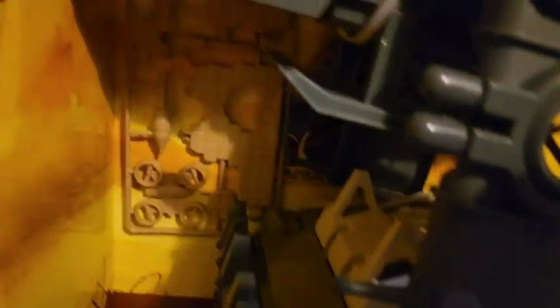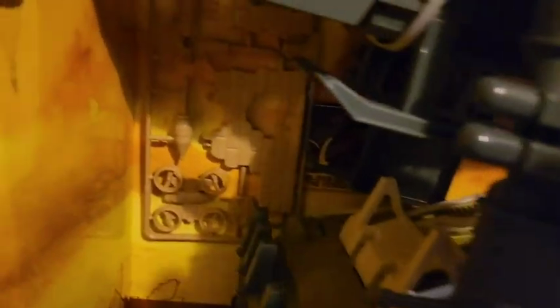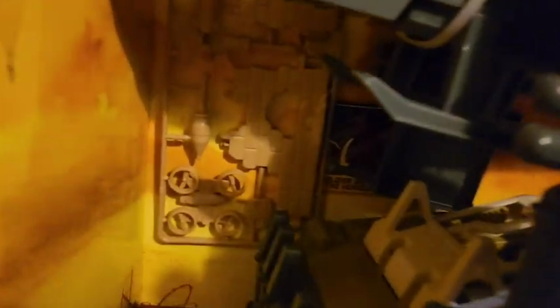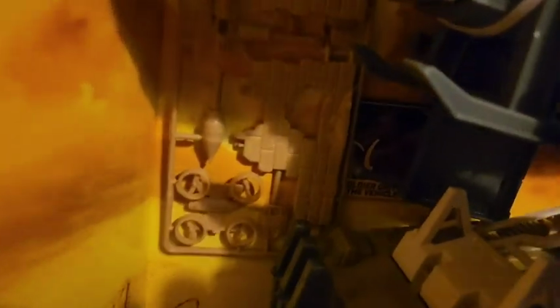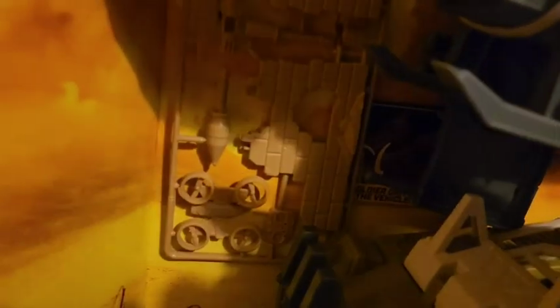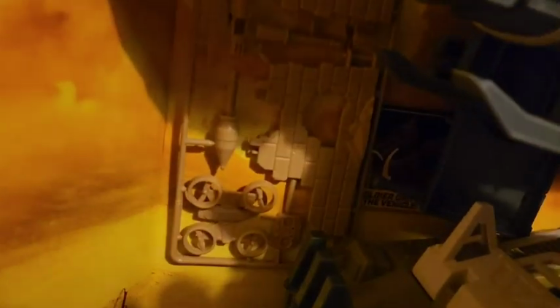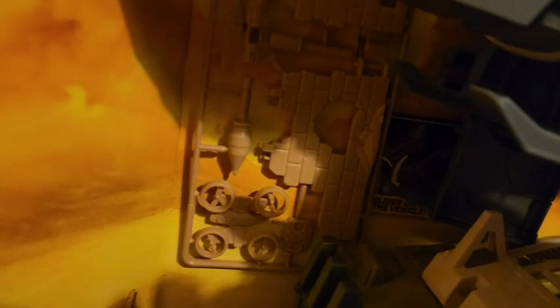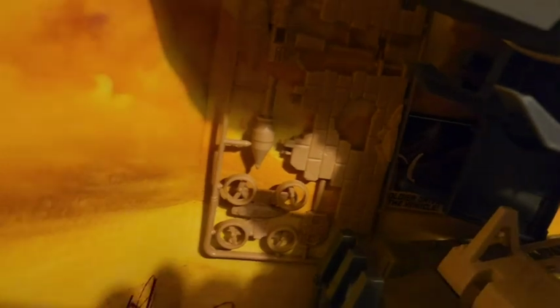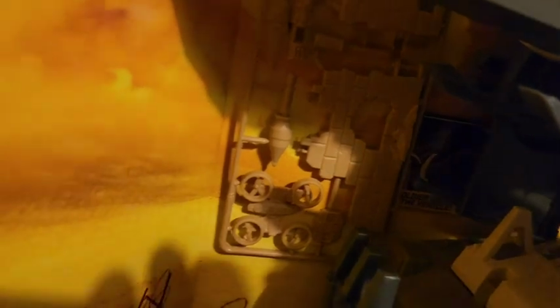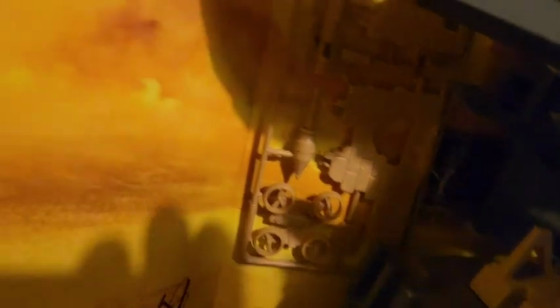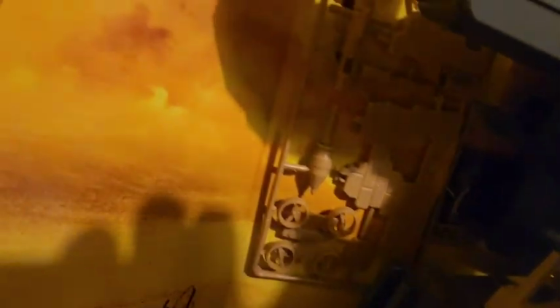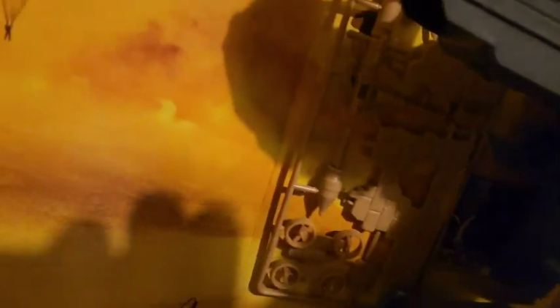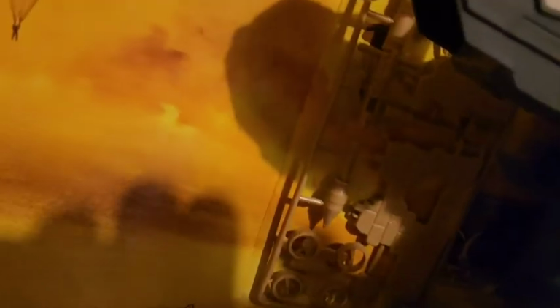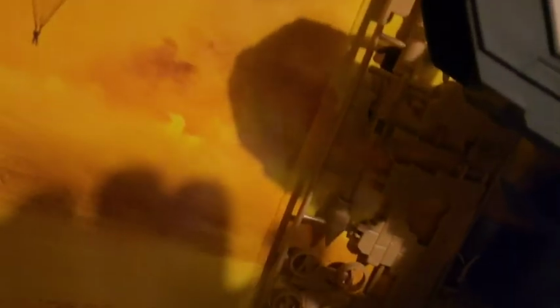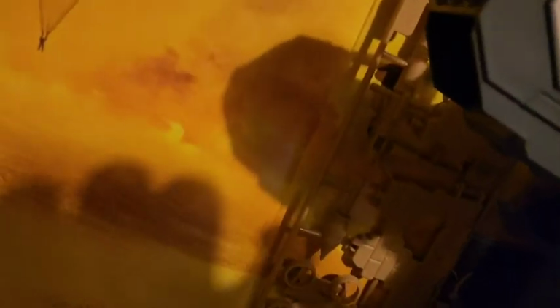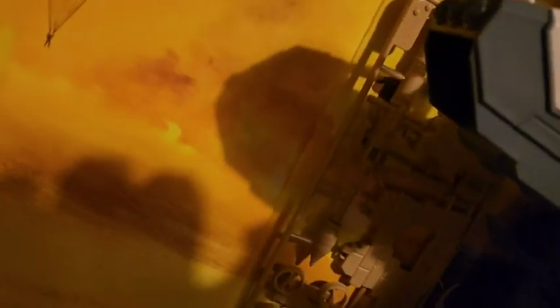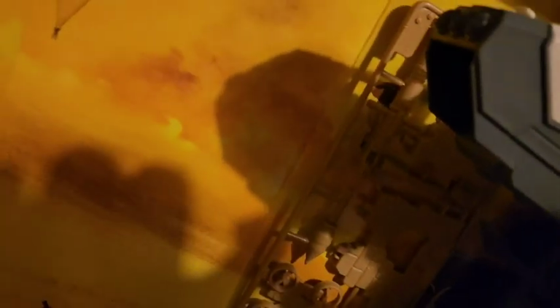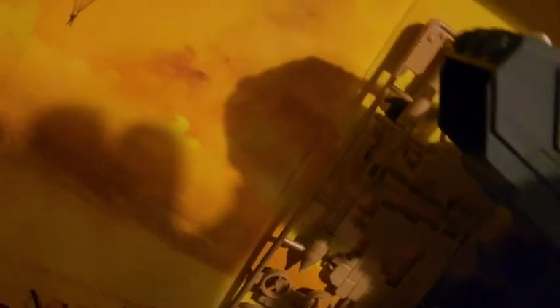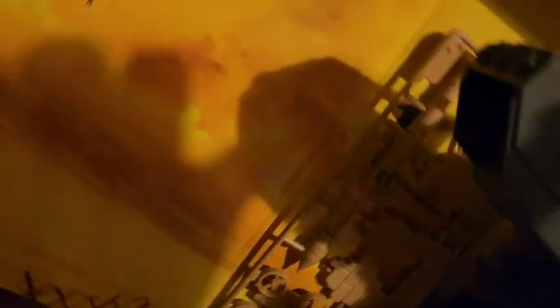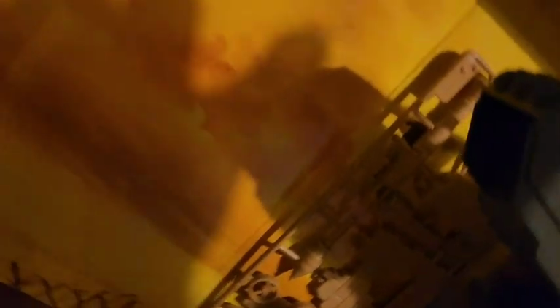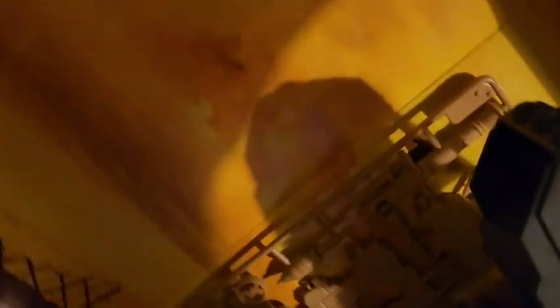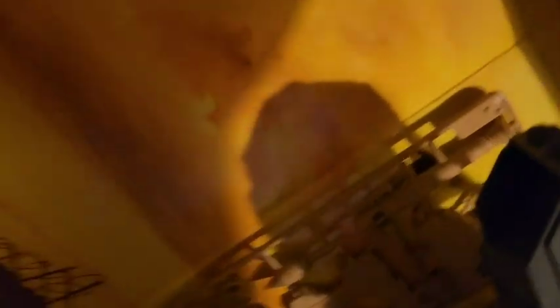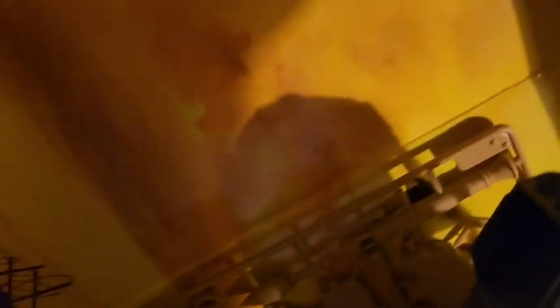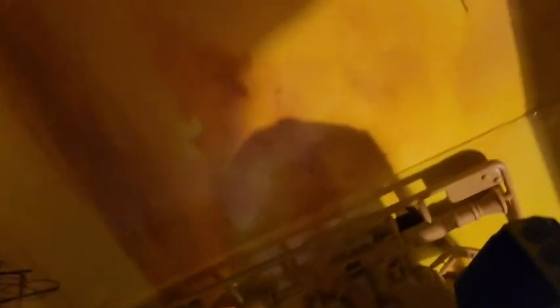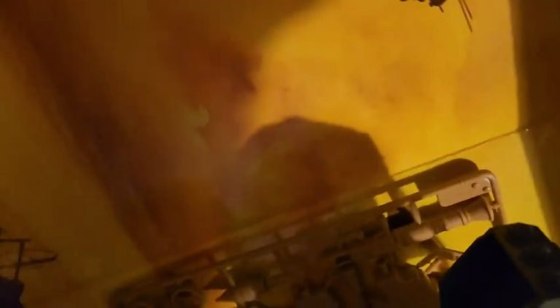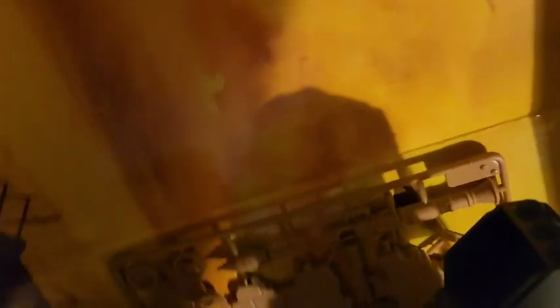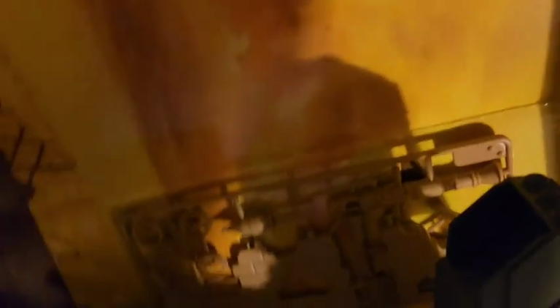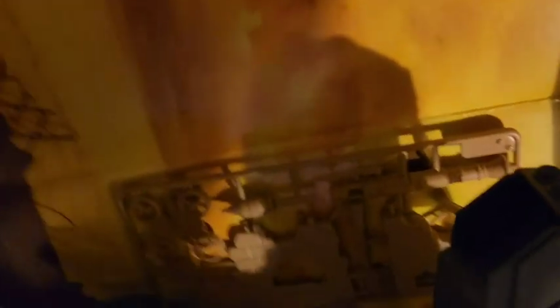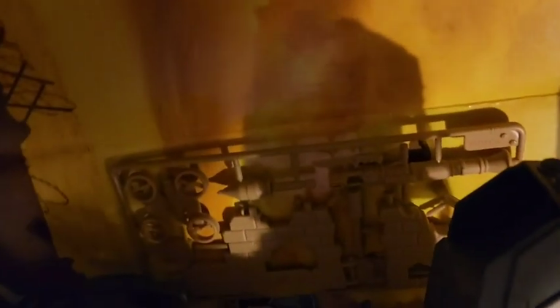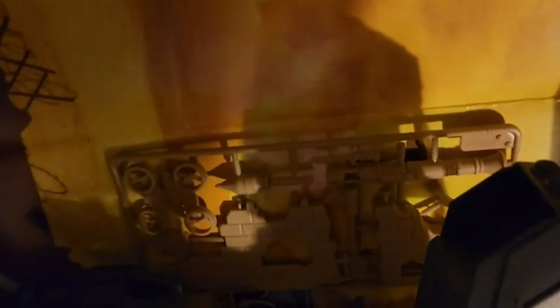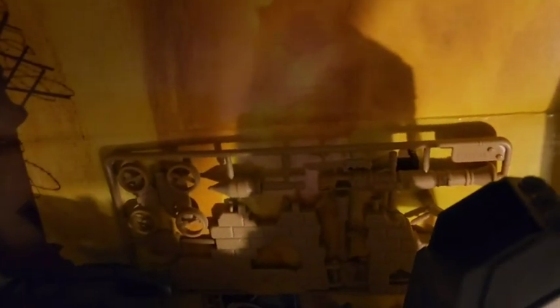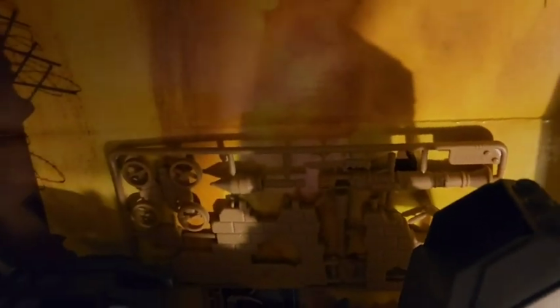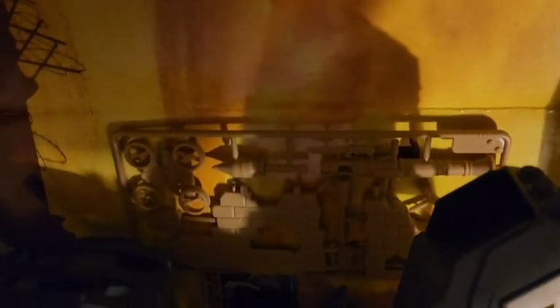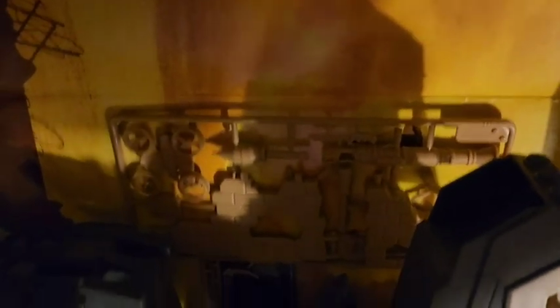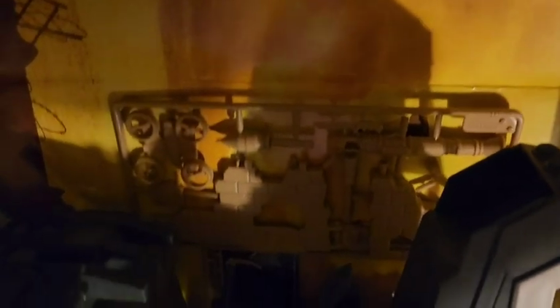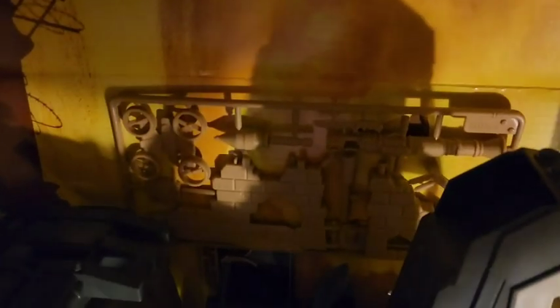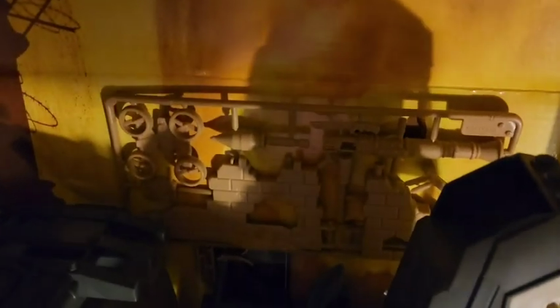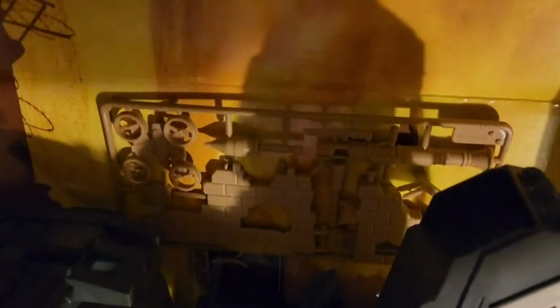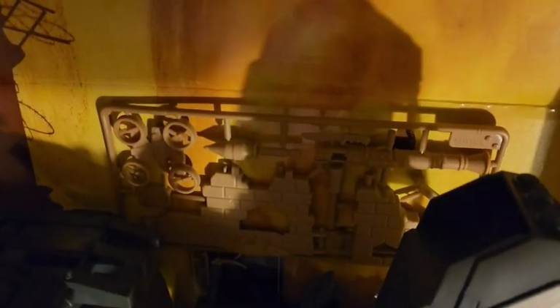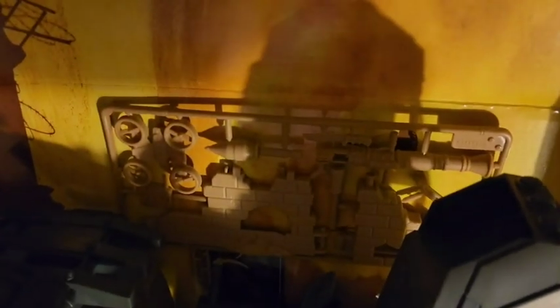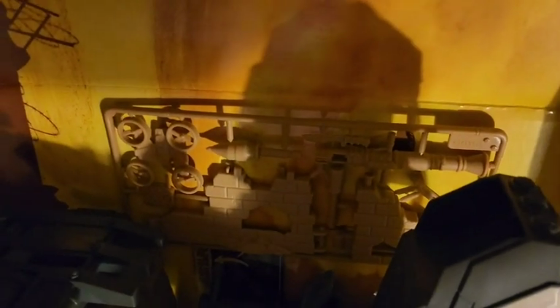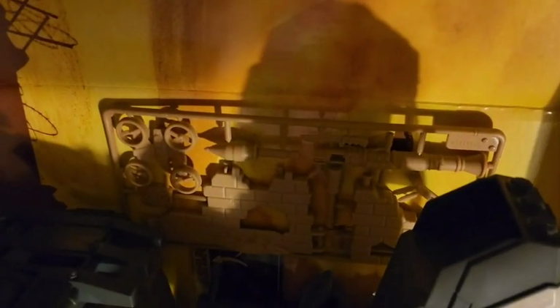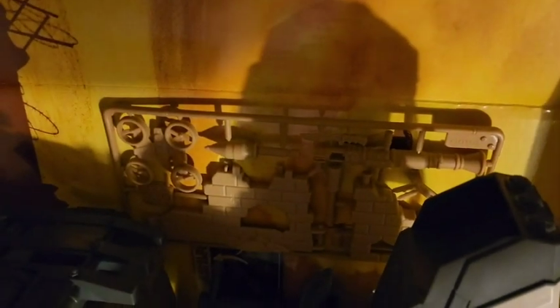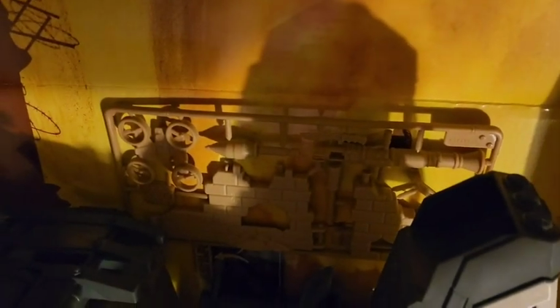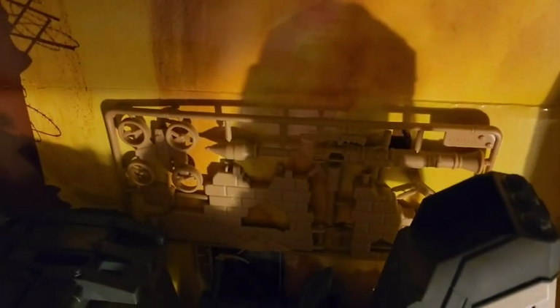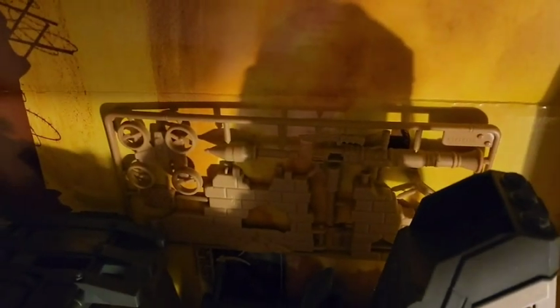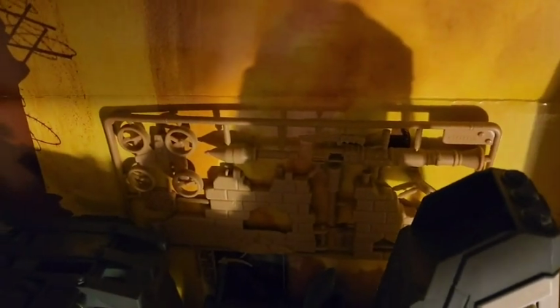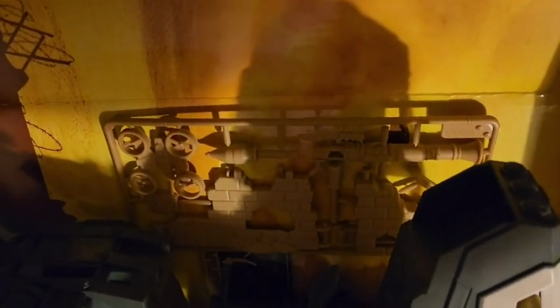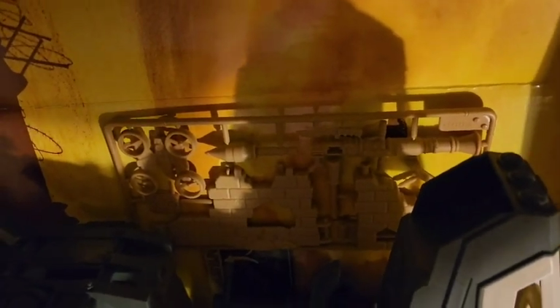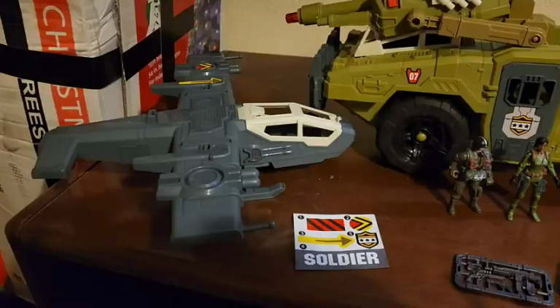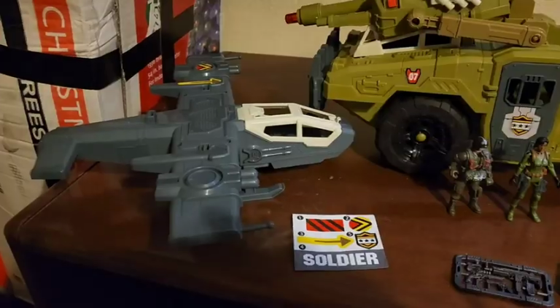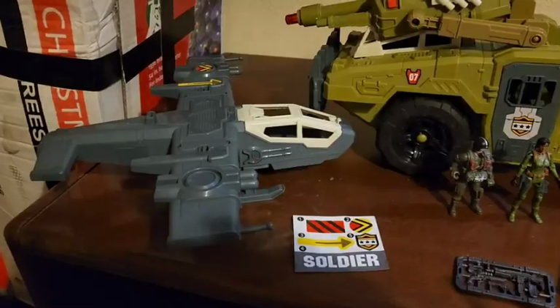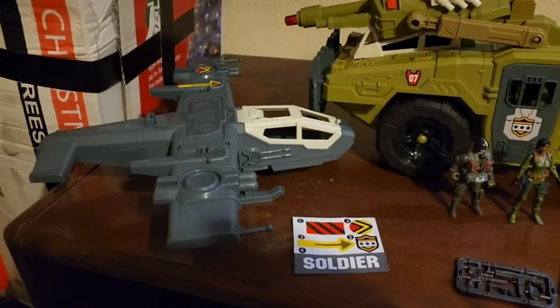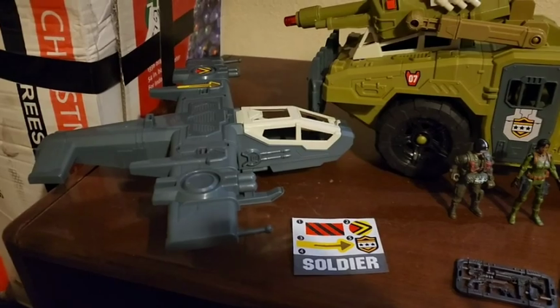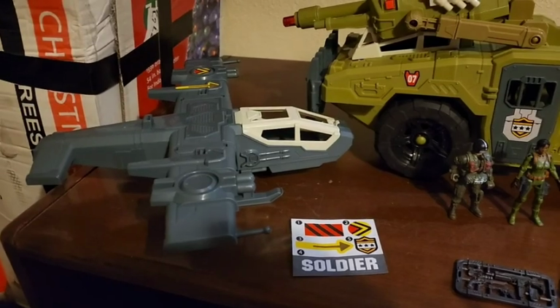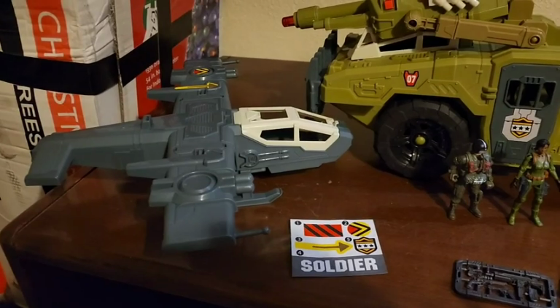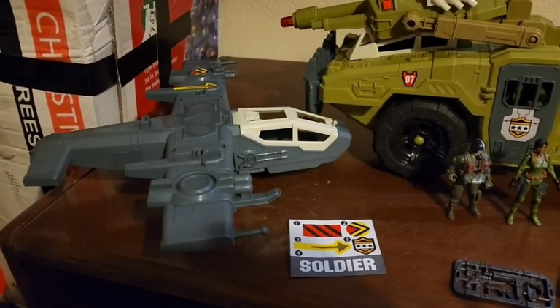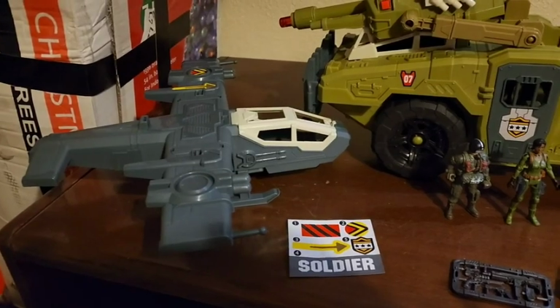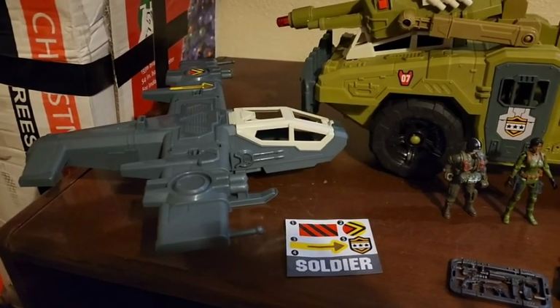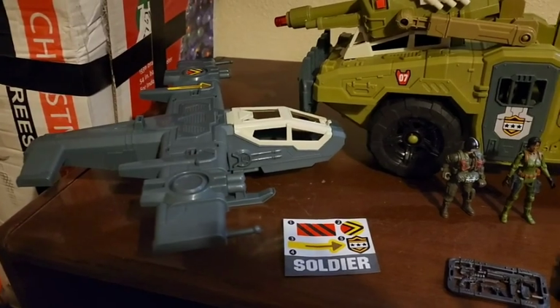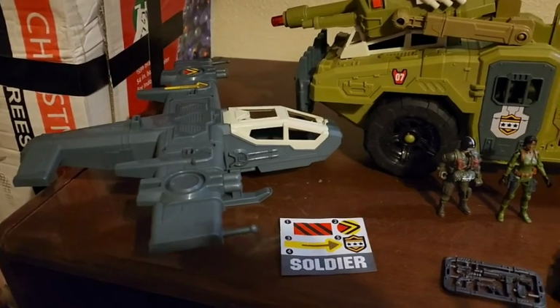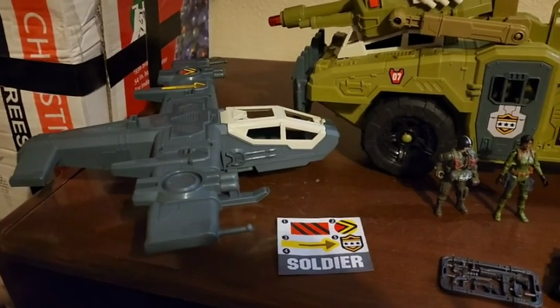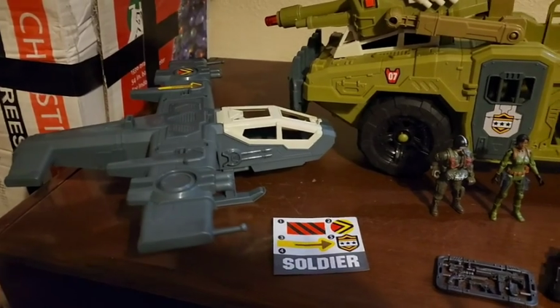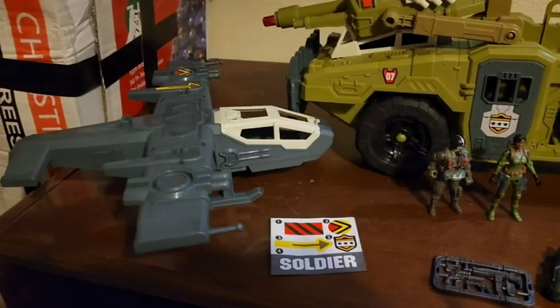The weapon sprues we've seen a hundred times, but this one weapon sprue is more rare and newer, so we're going to look at that out of the sprue here in a little bit.